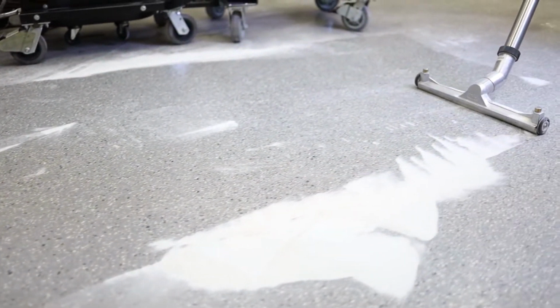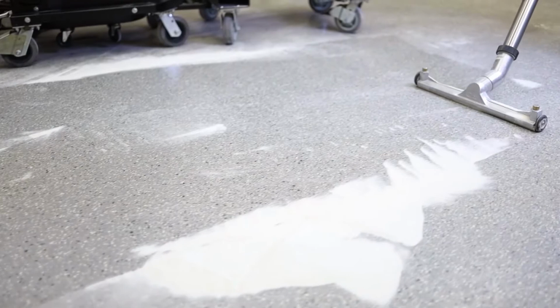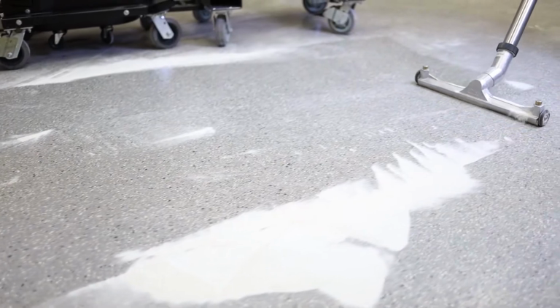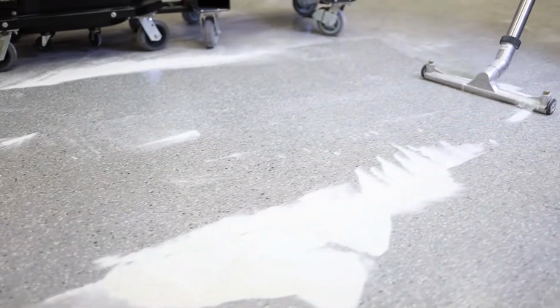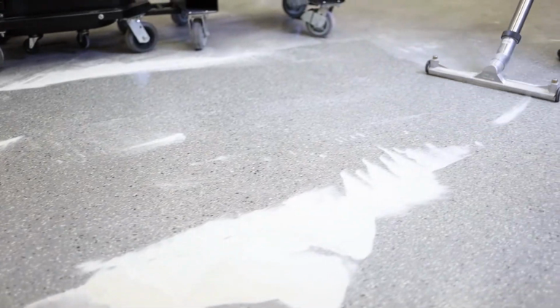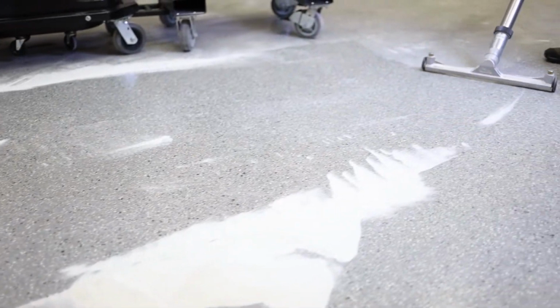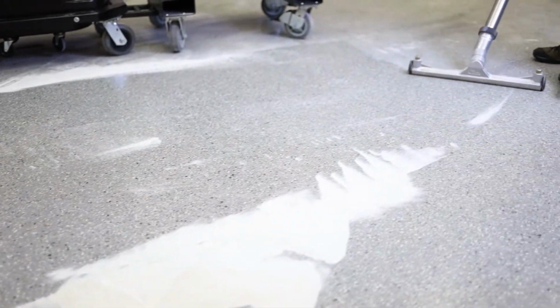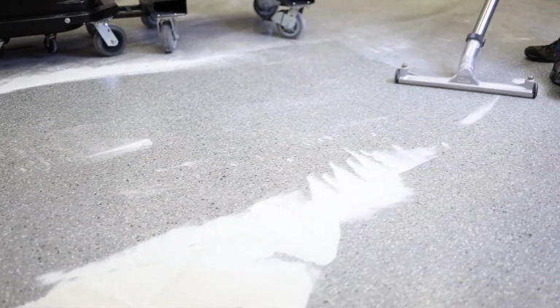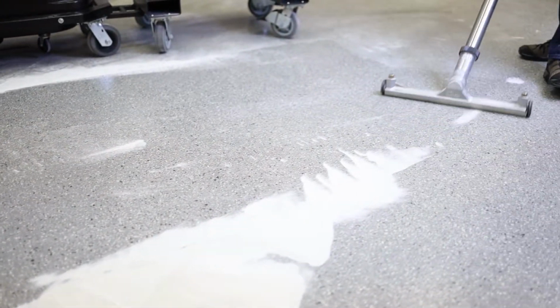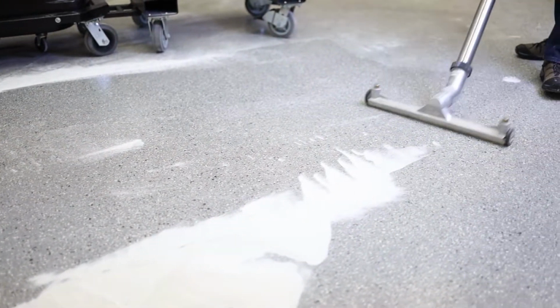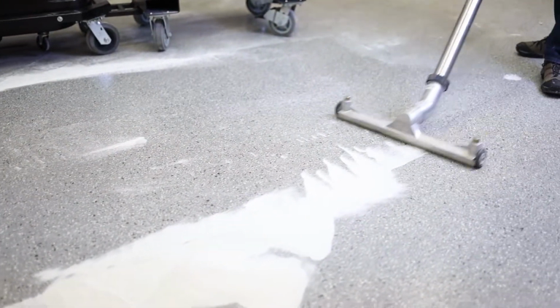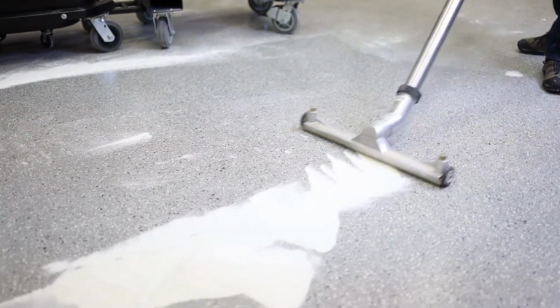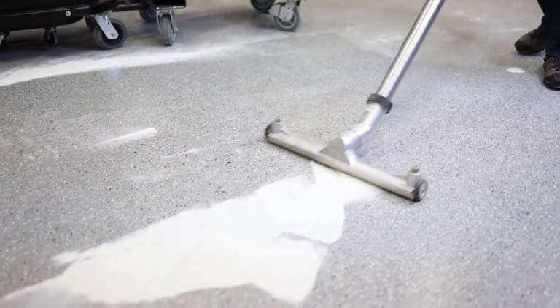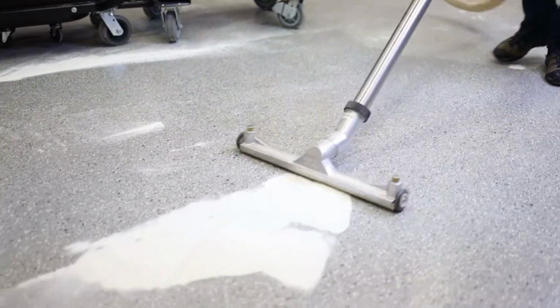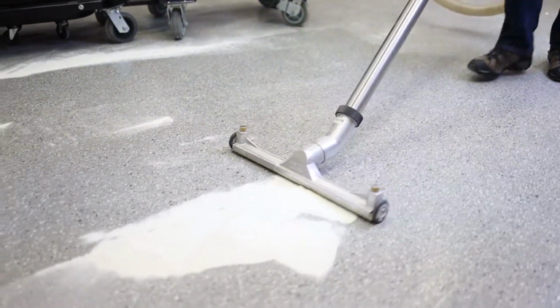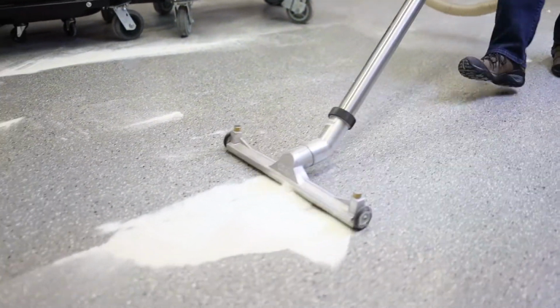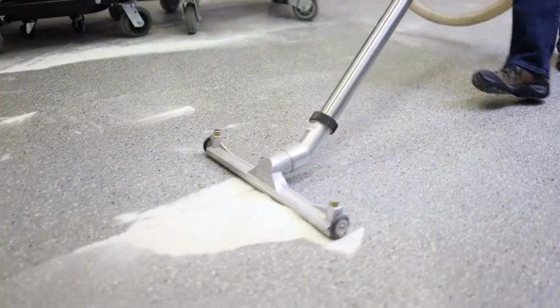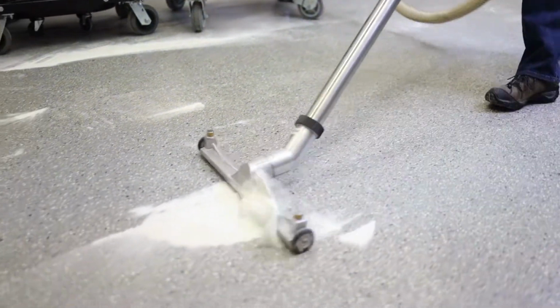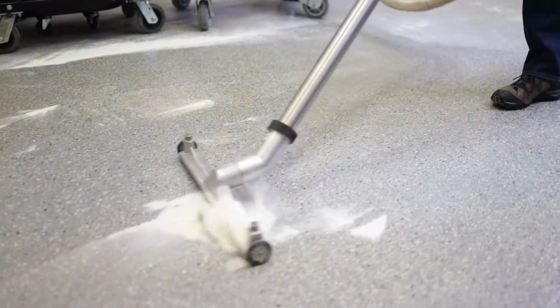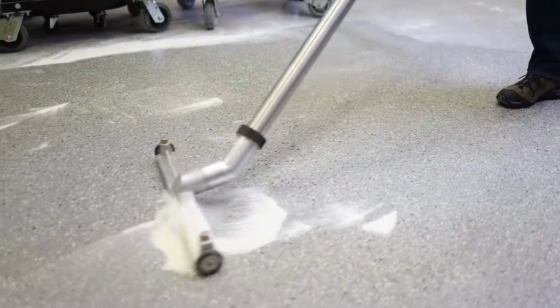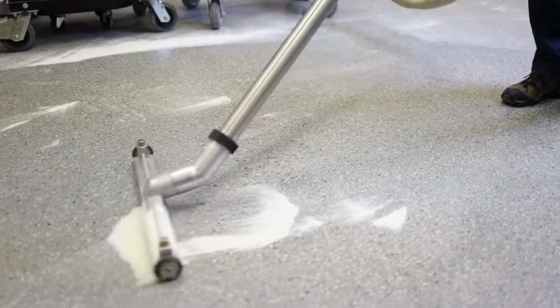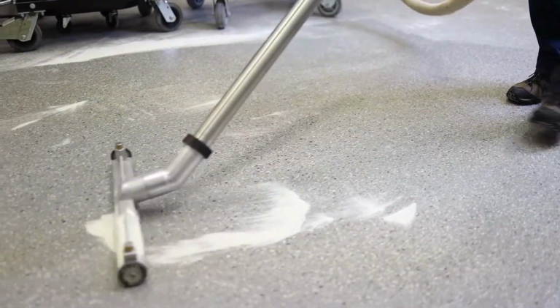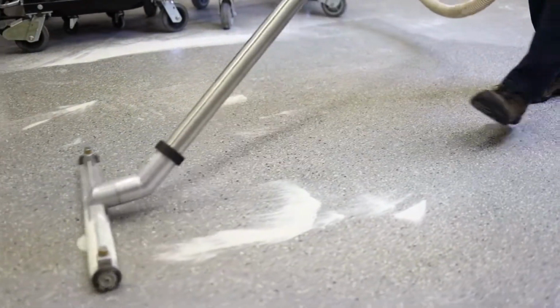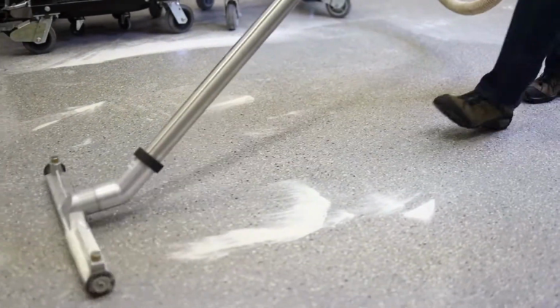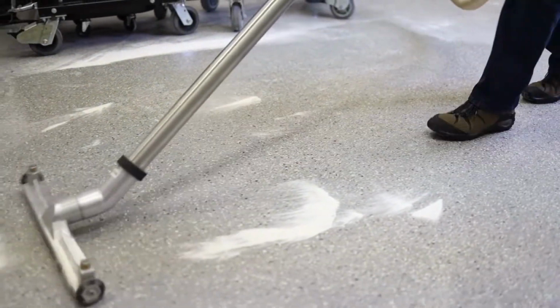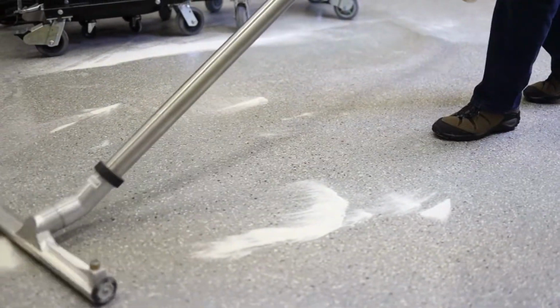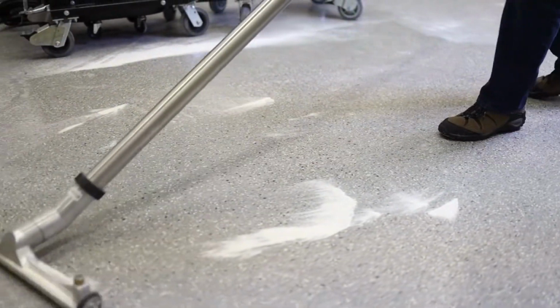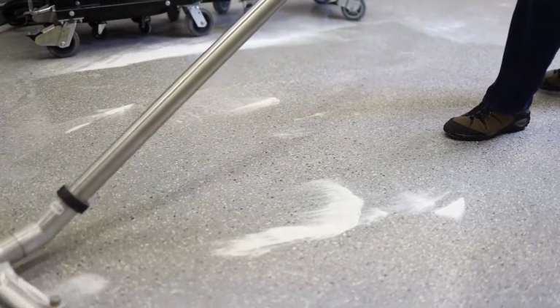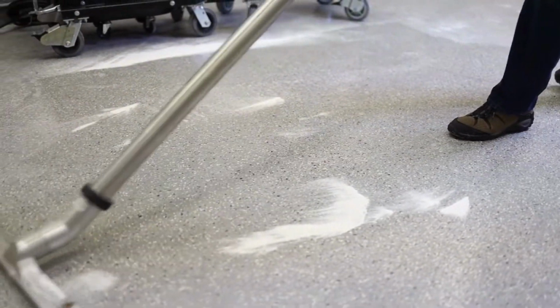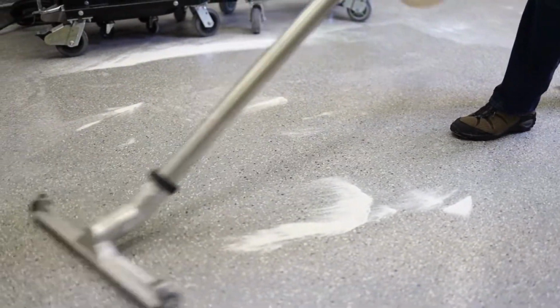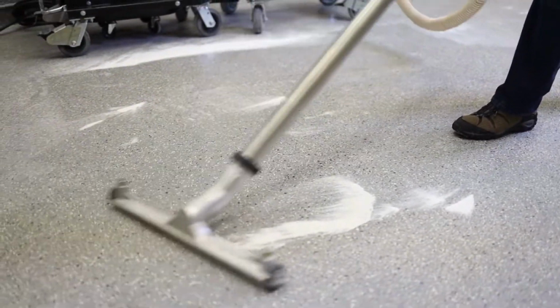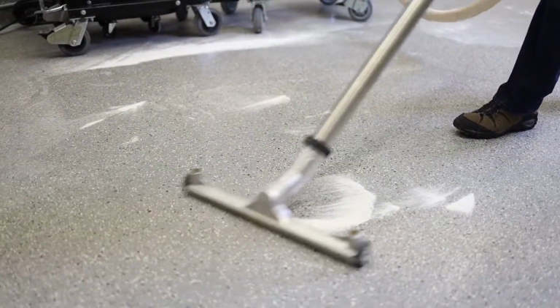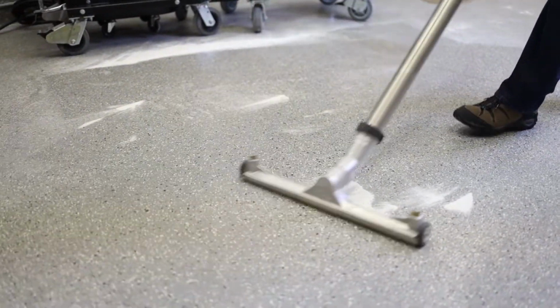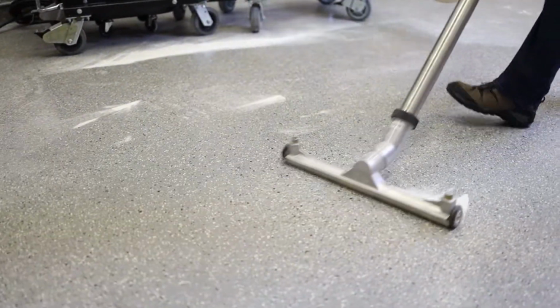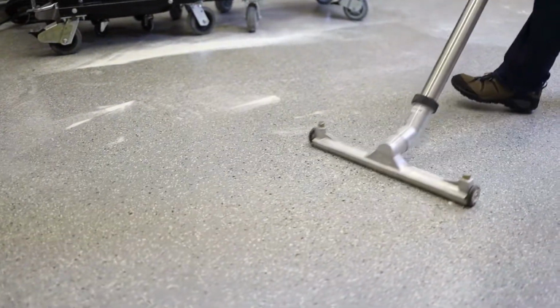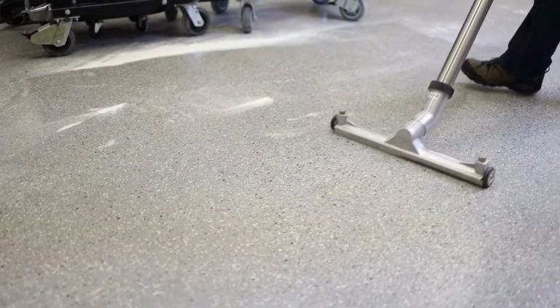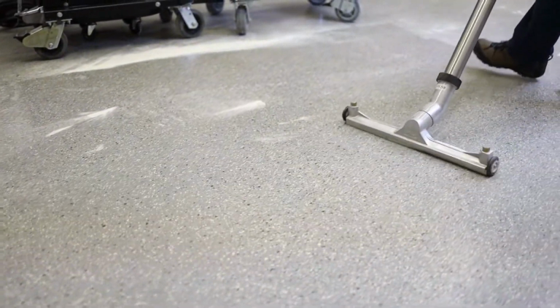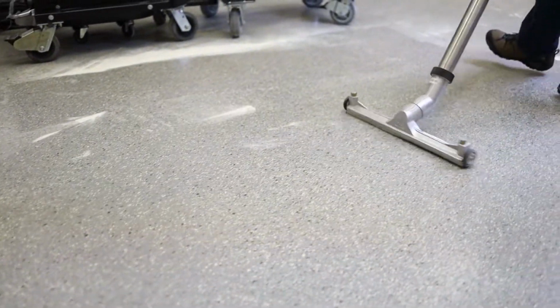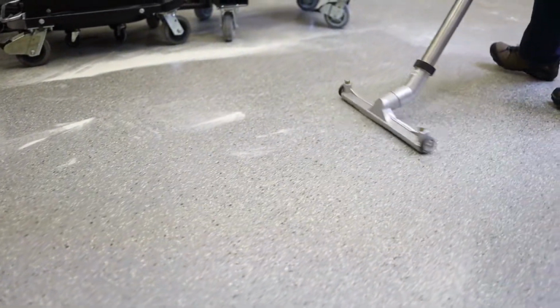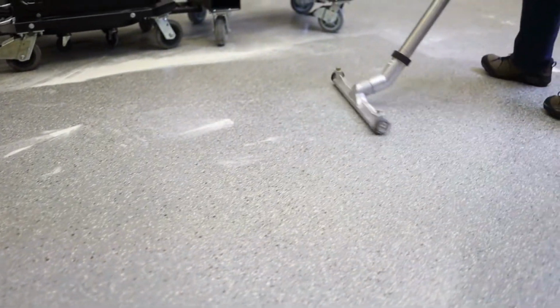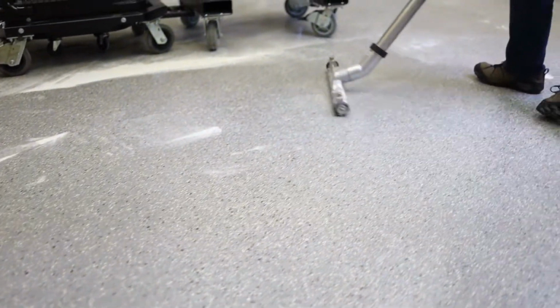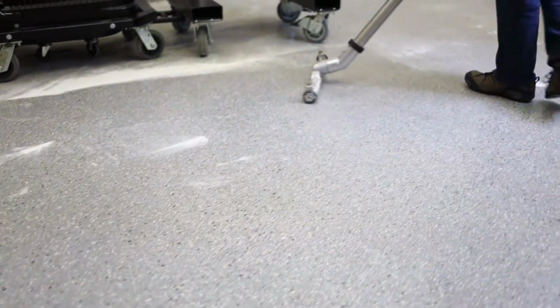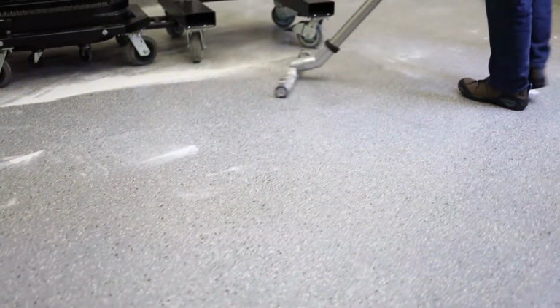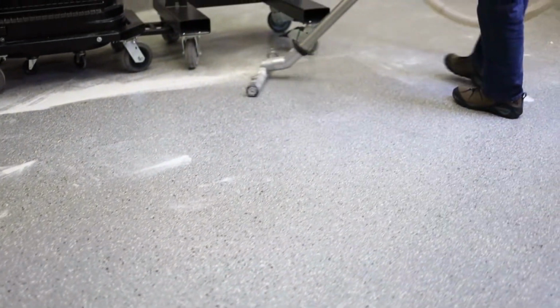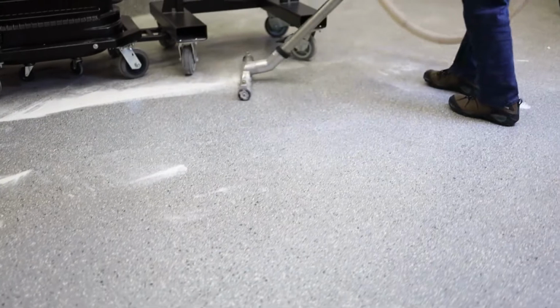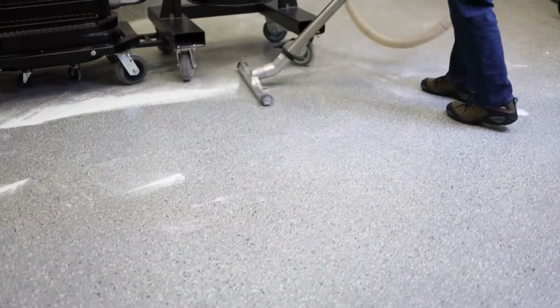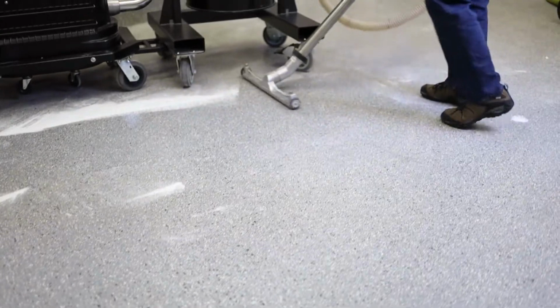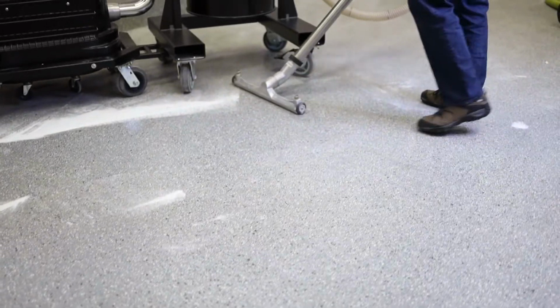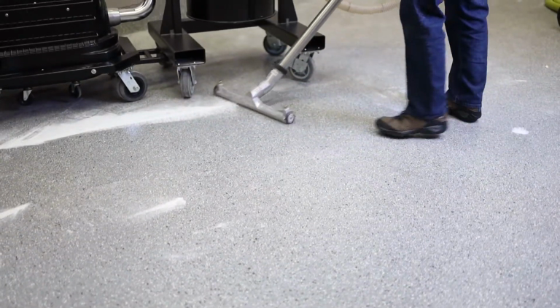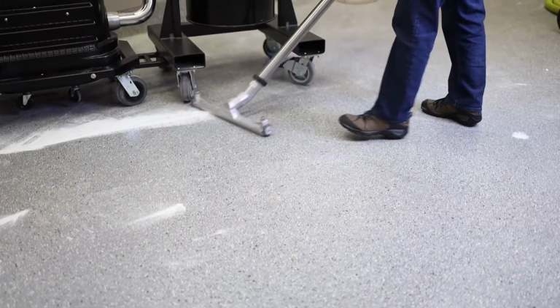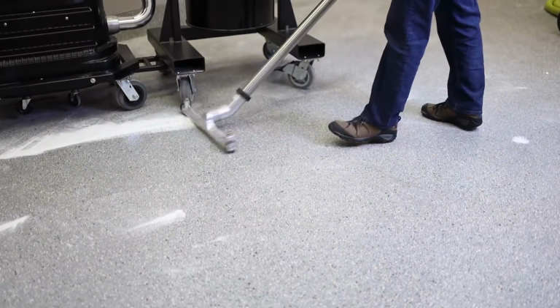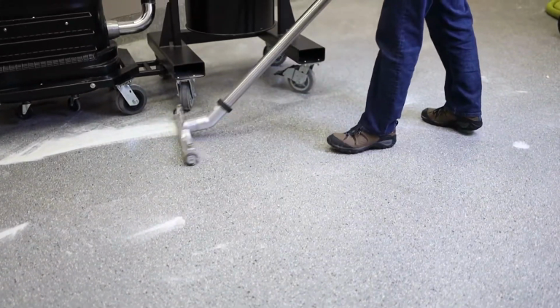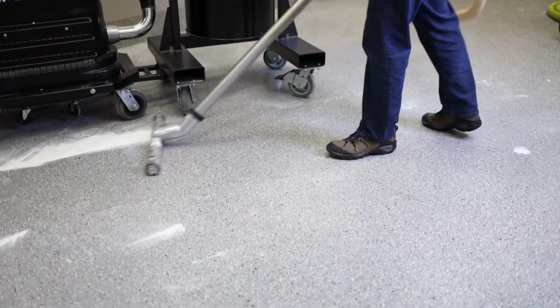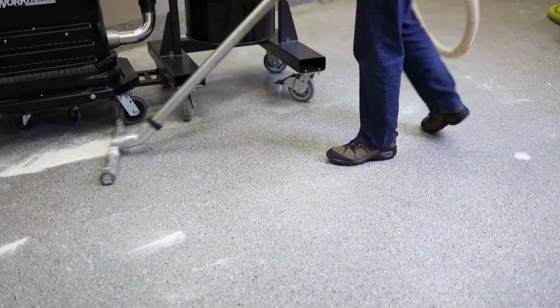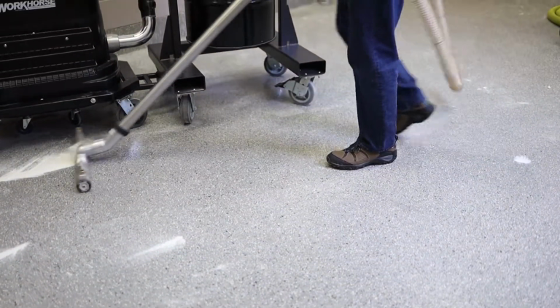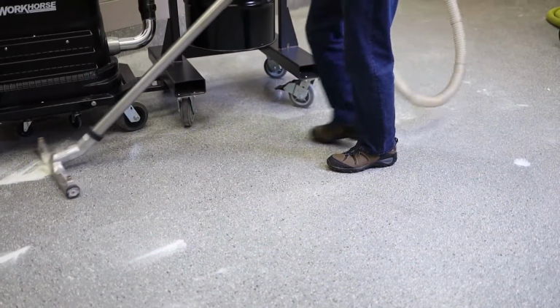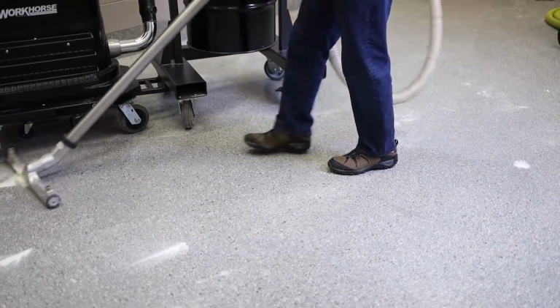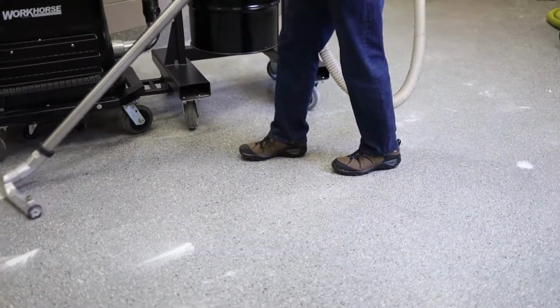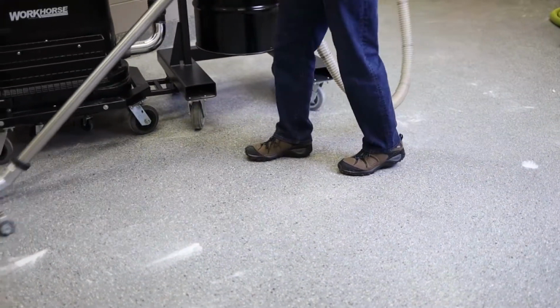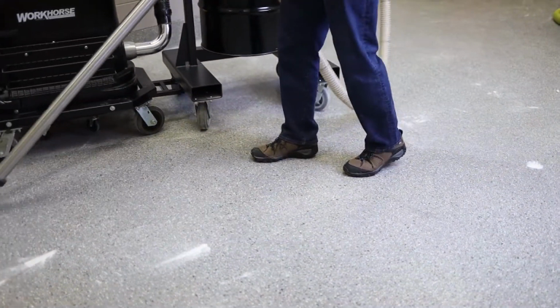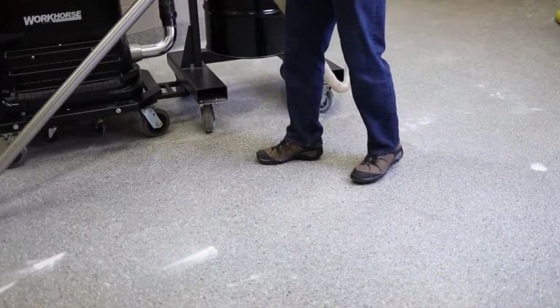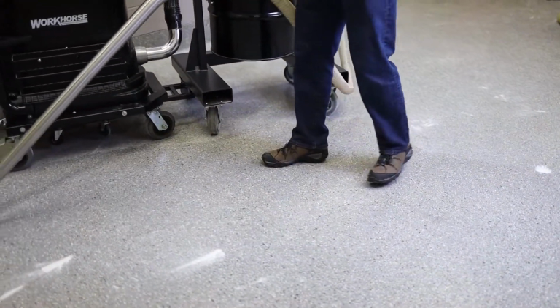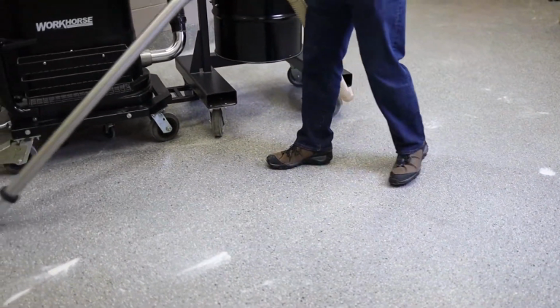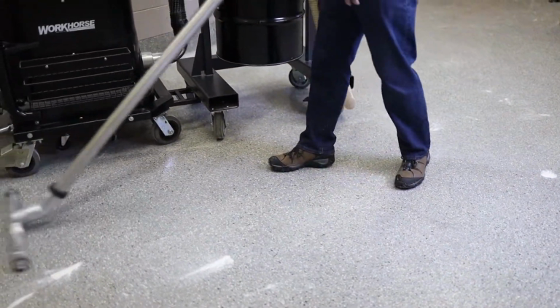How efficient is a cyclone? That changes depending on what you're picking up, but it will filter all this submicron dust.